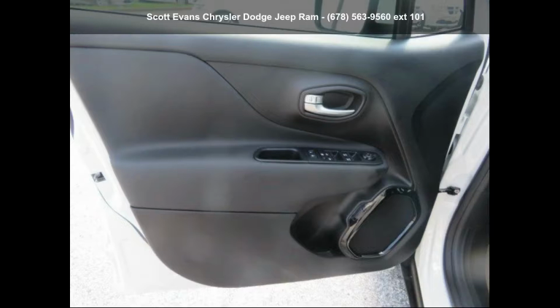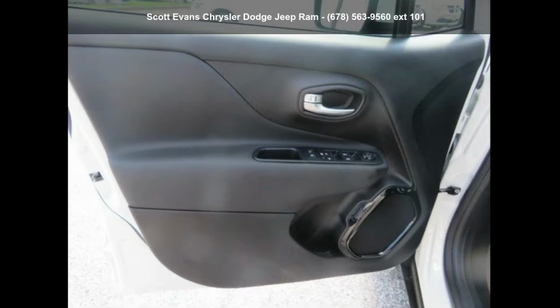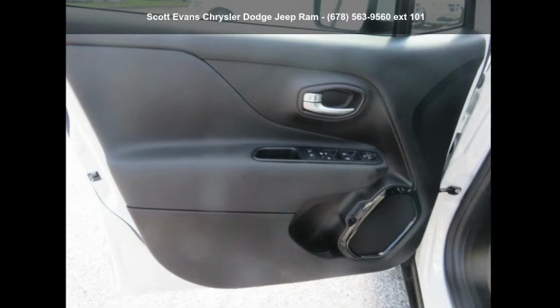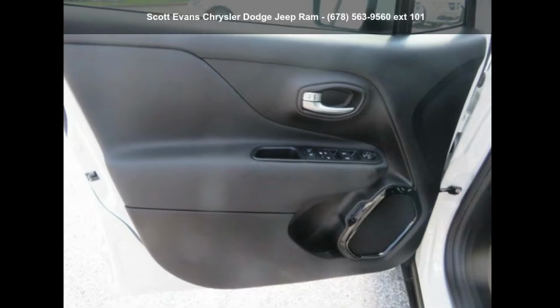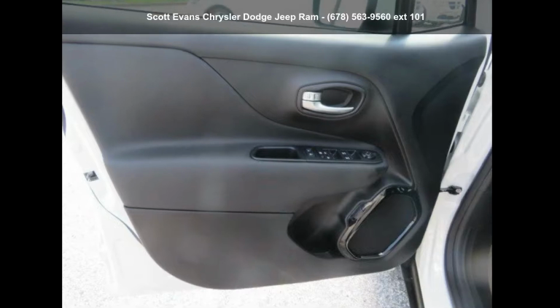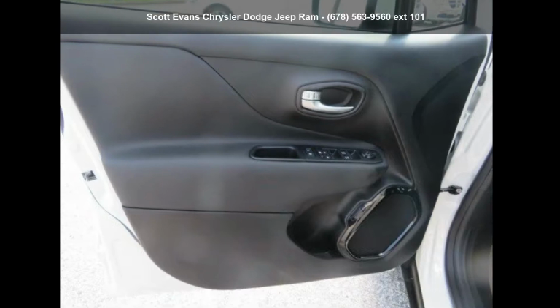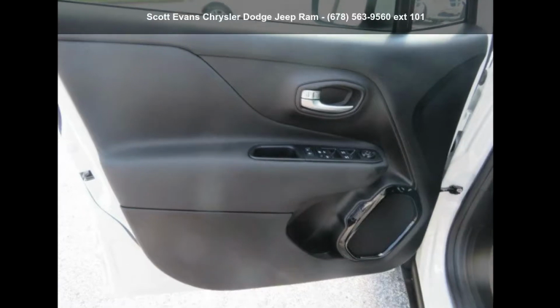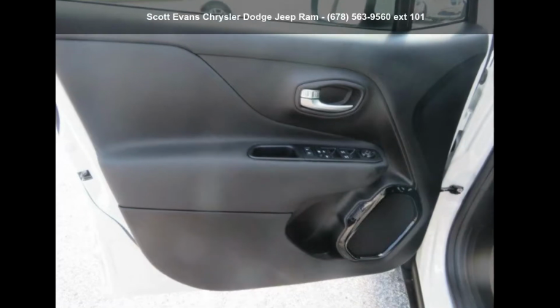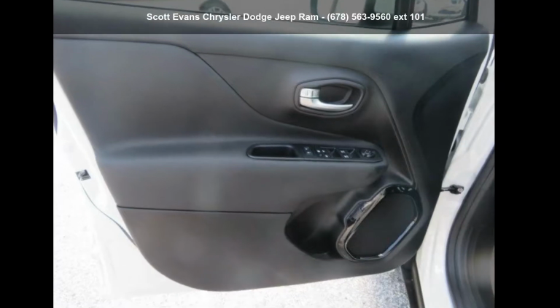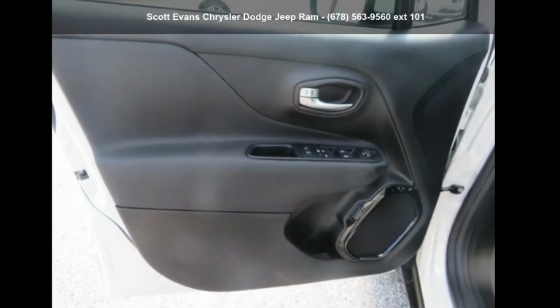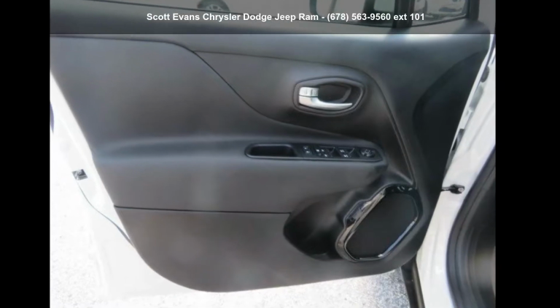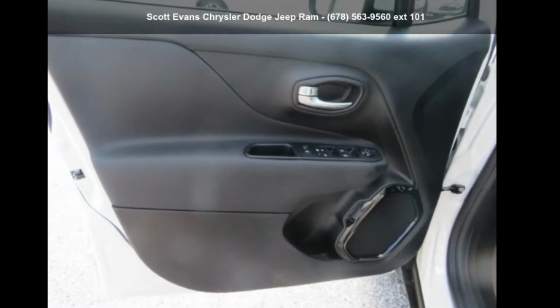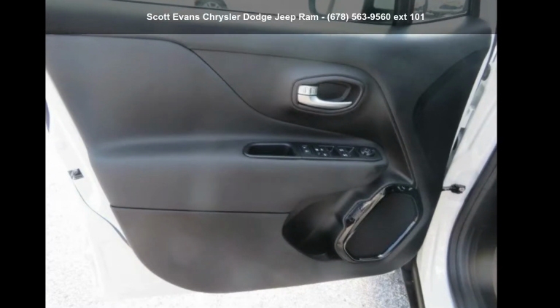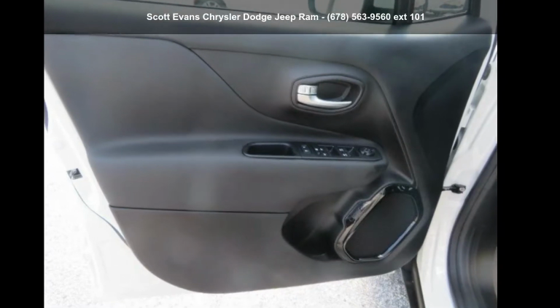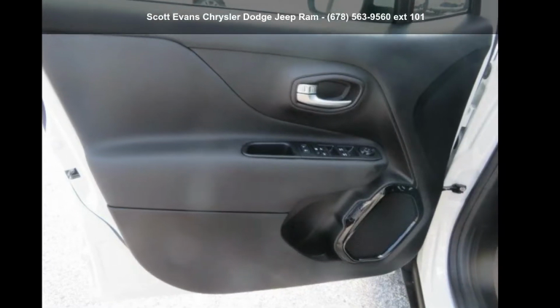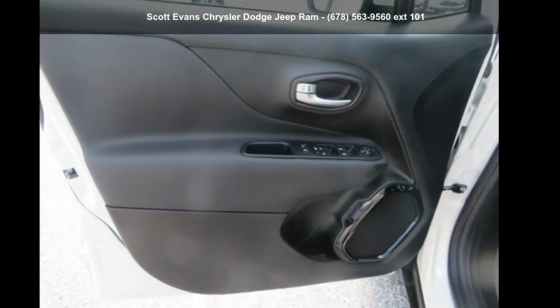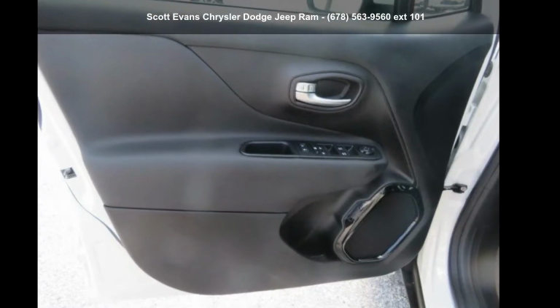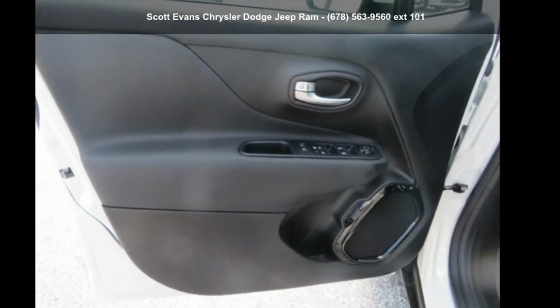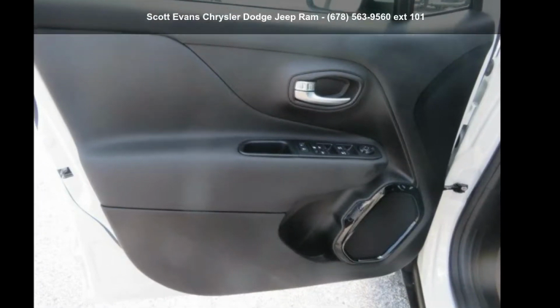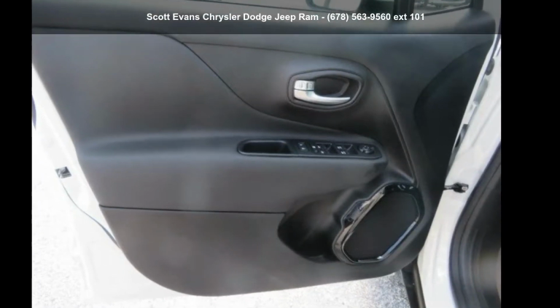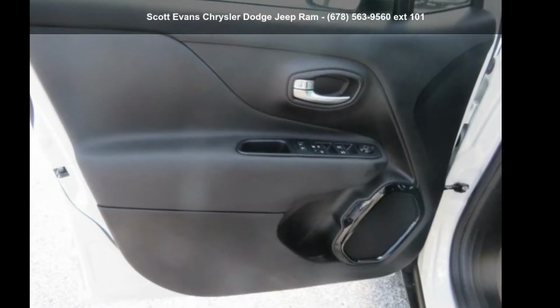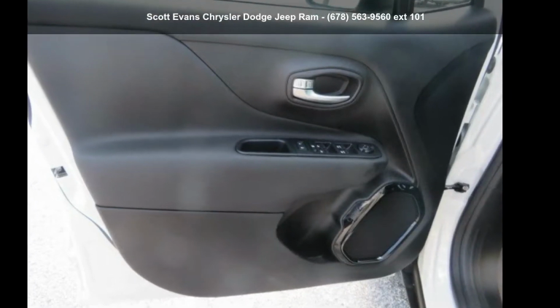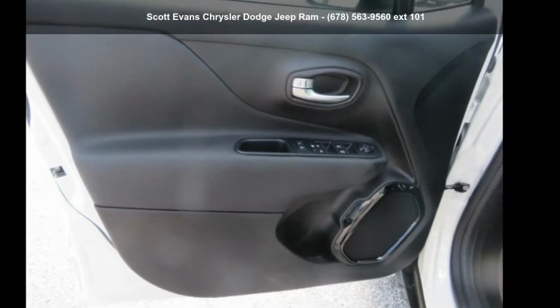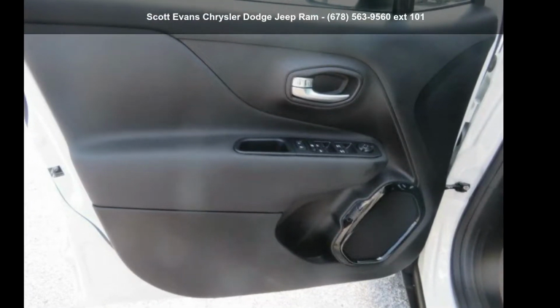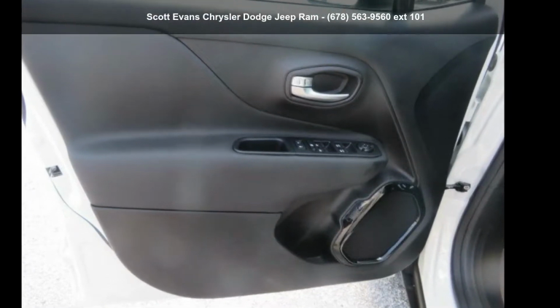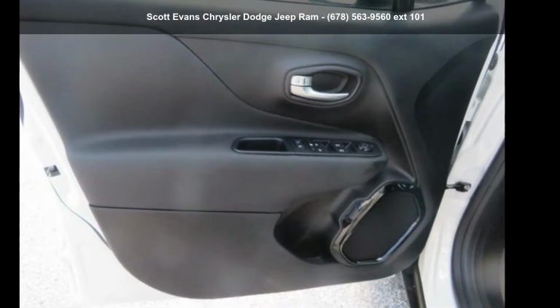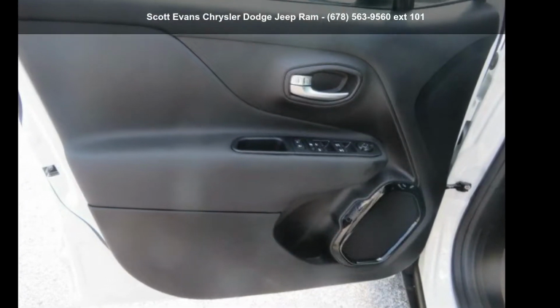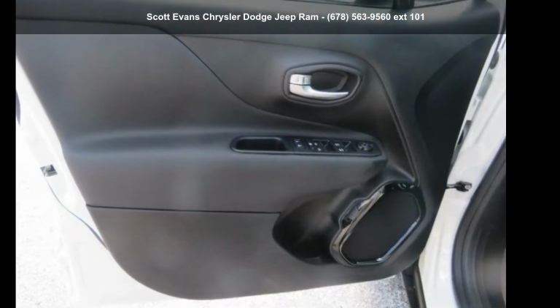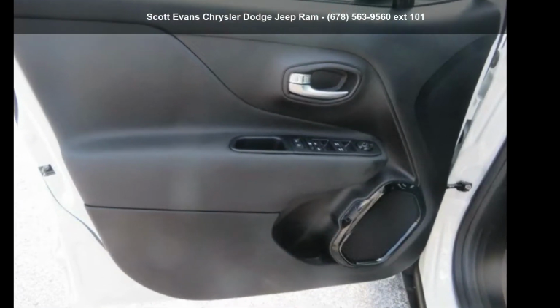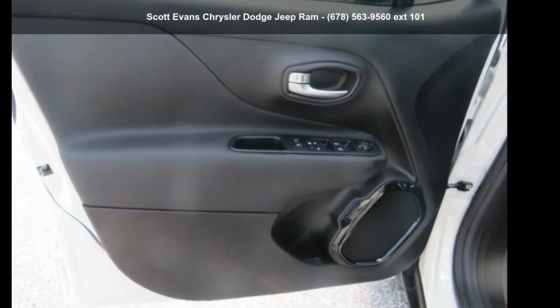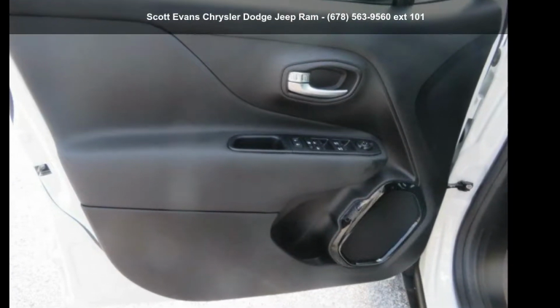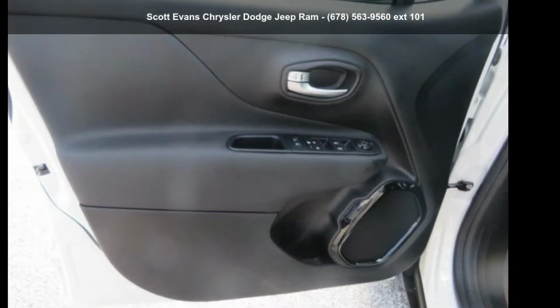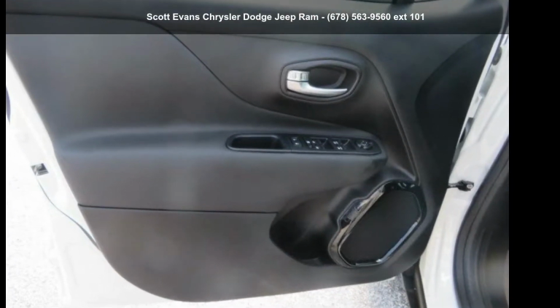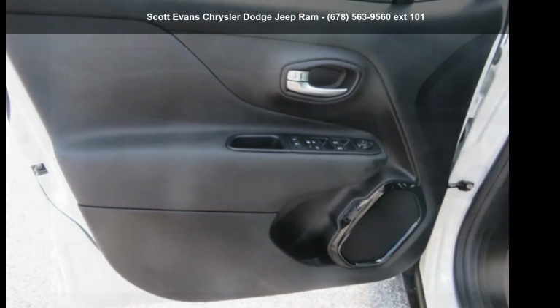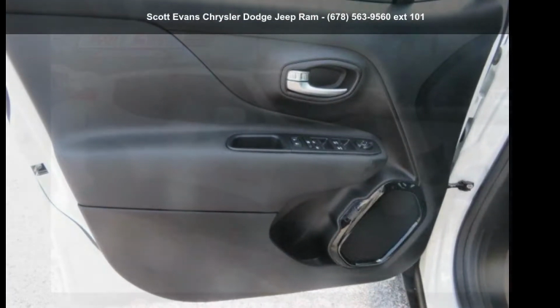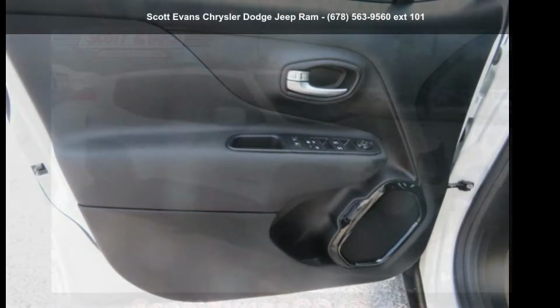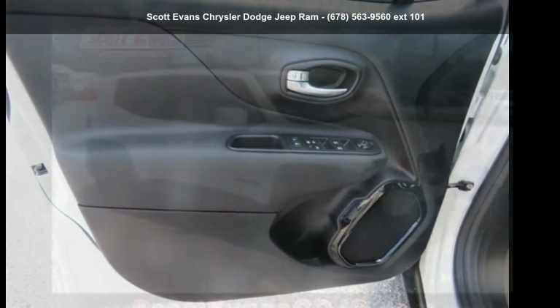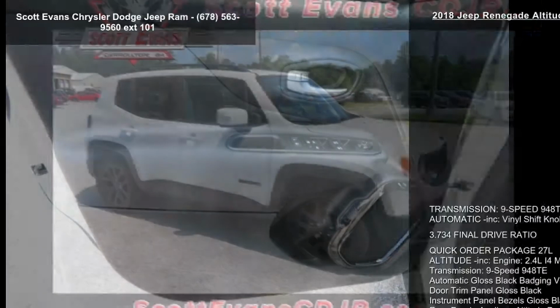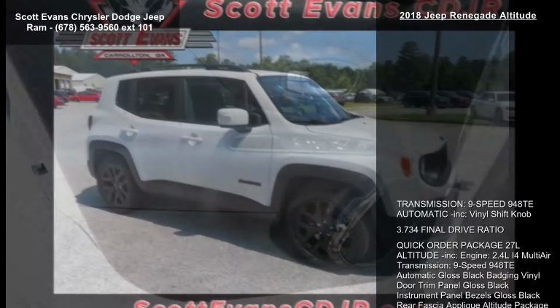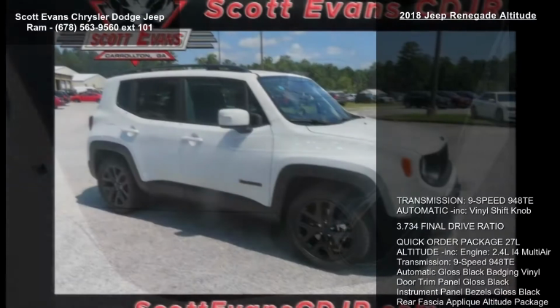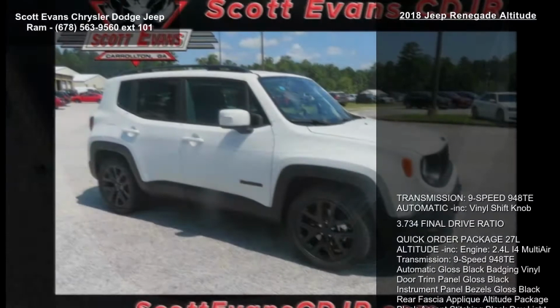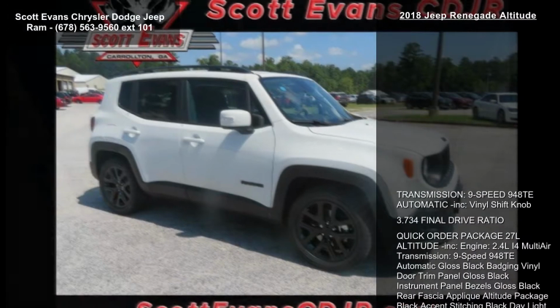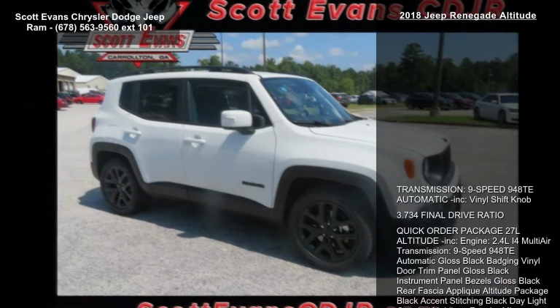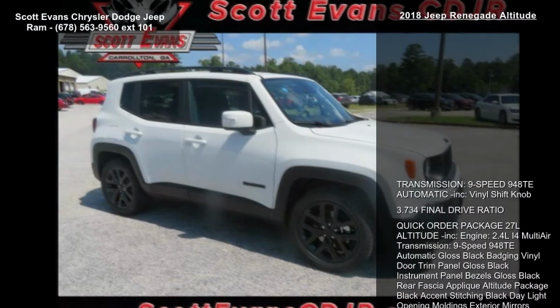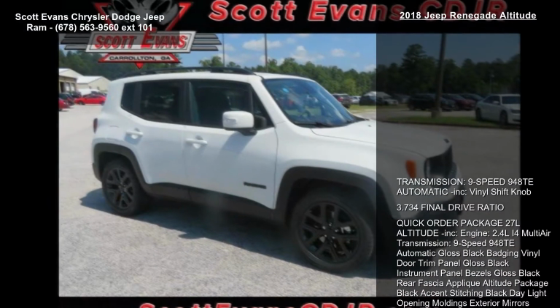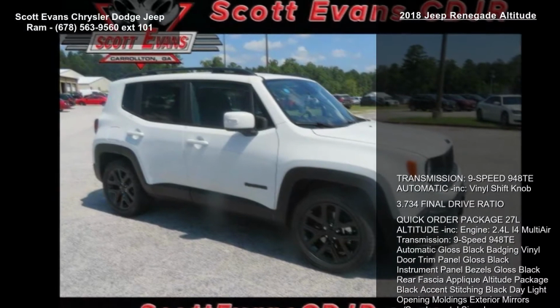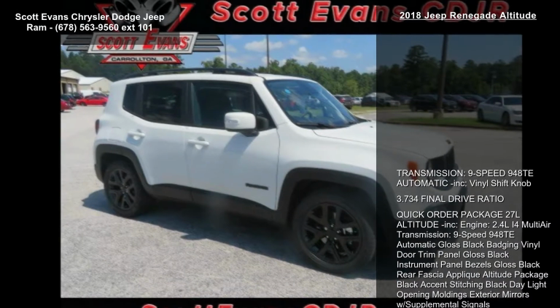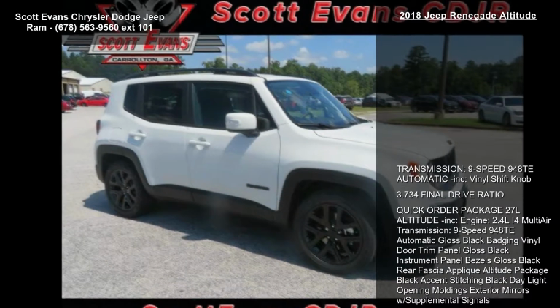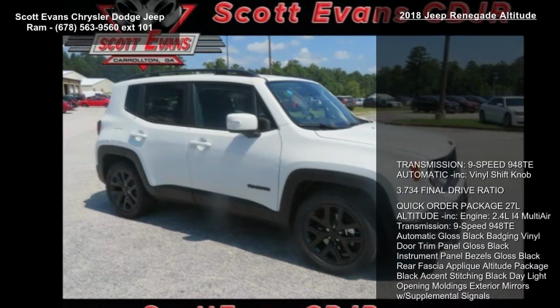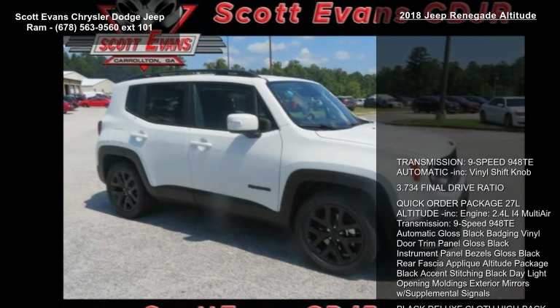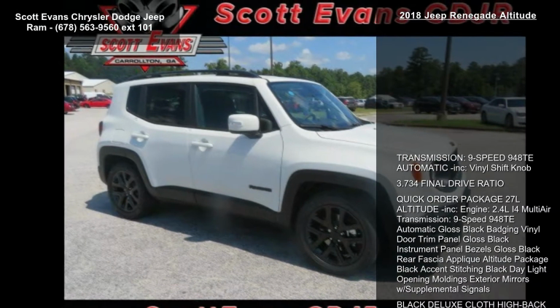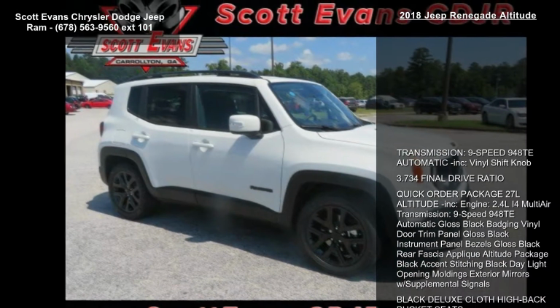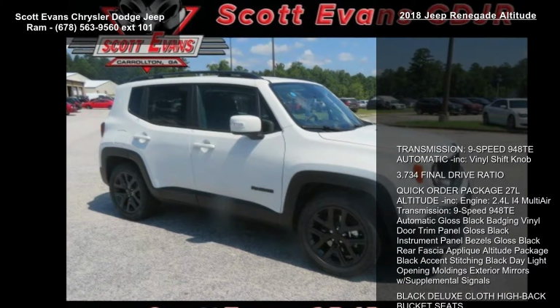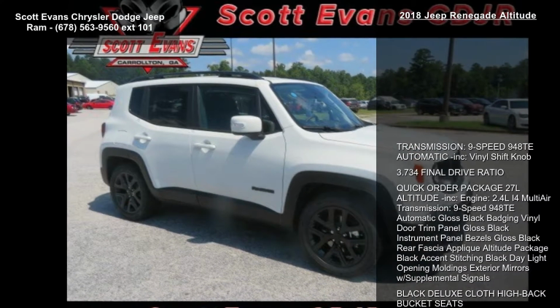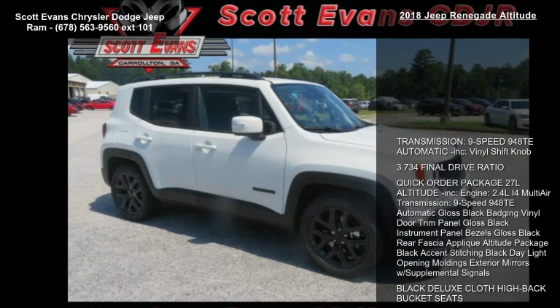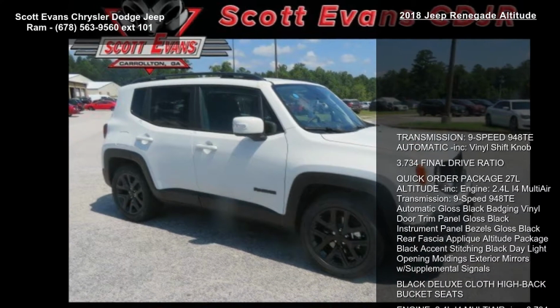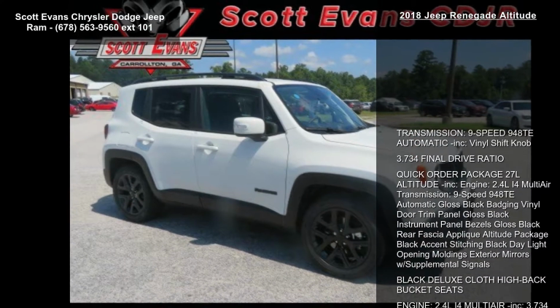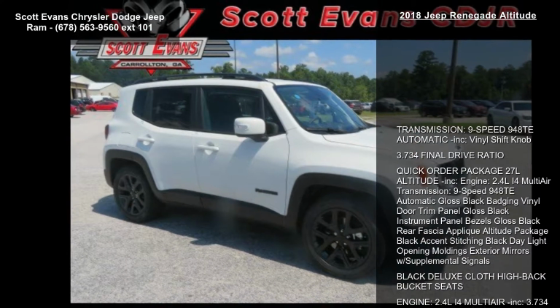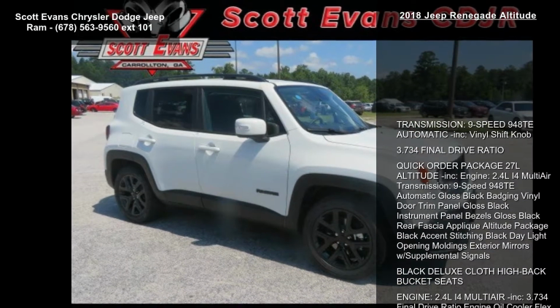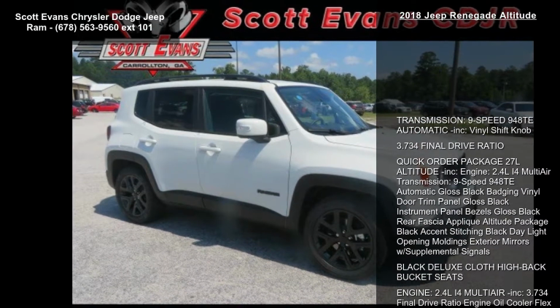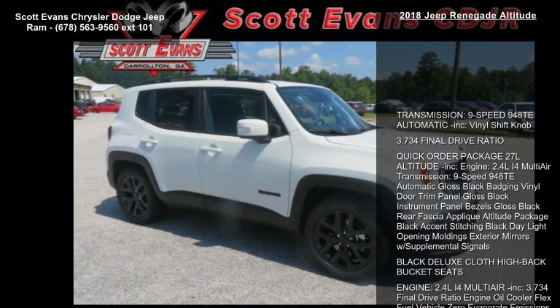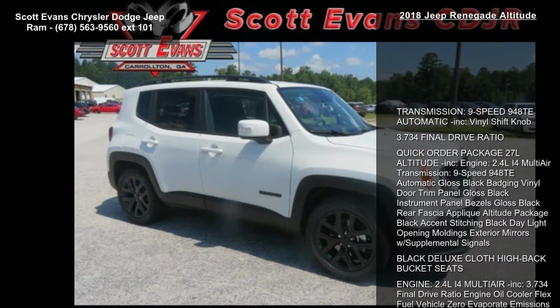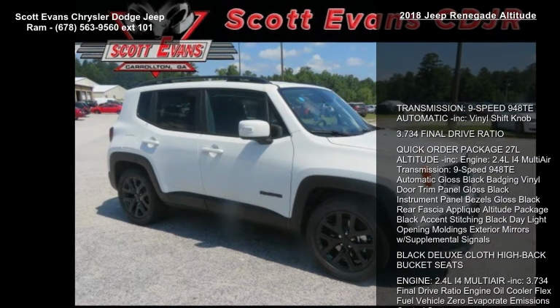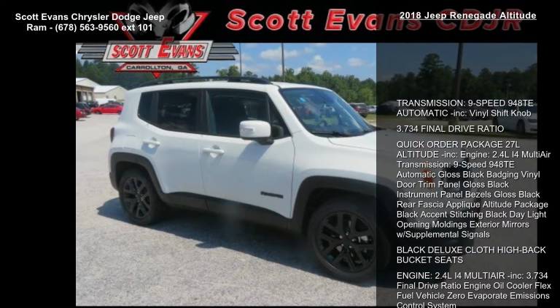Presenting the Jeep 2018 Renegade Altitude. If you are looking for a first-rate auto, this one could be yours today.